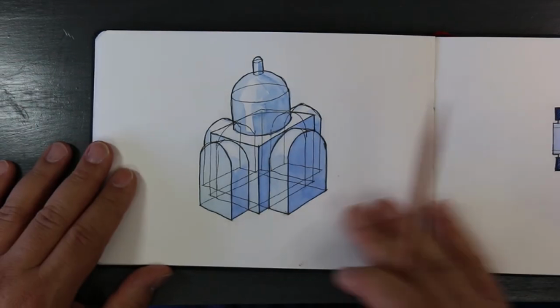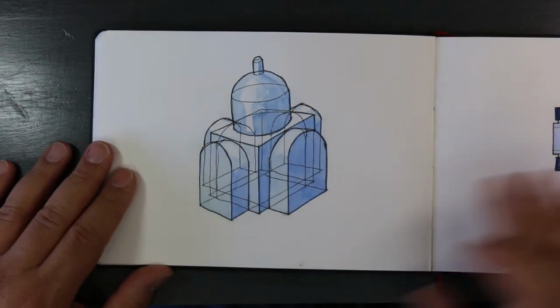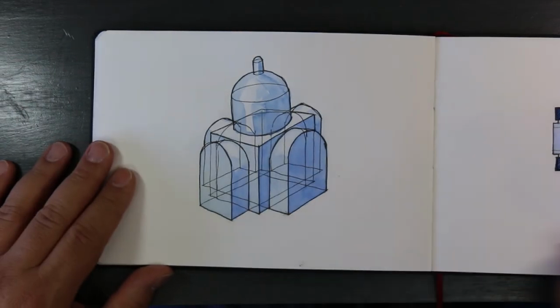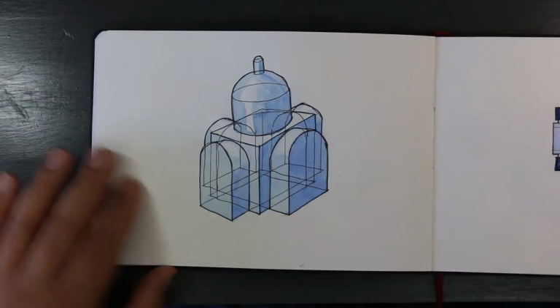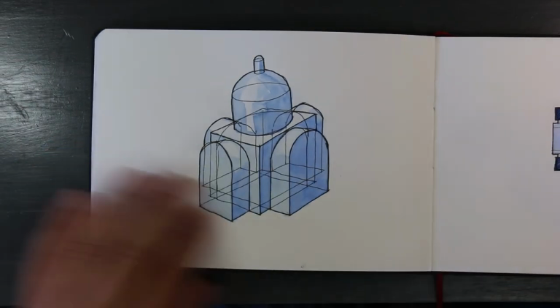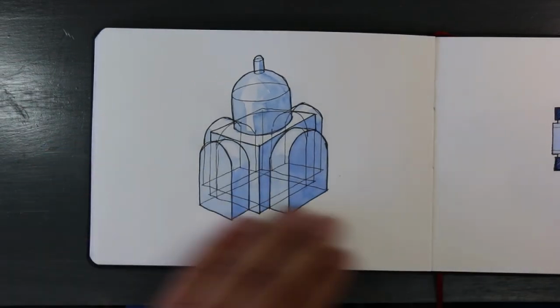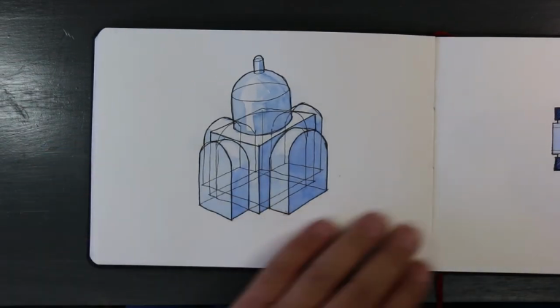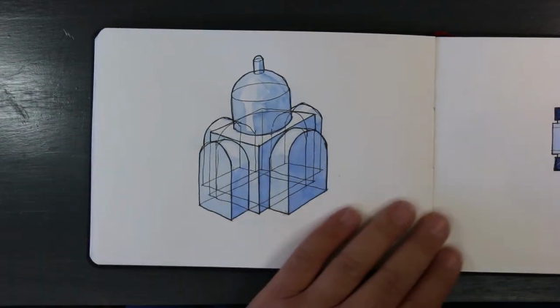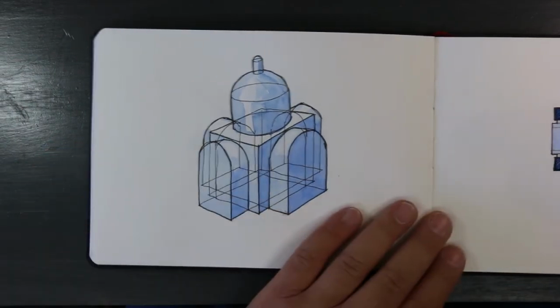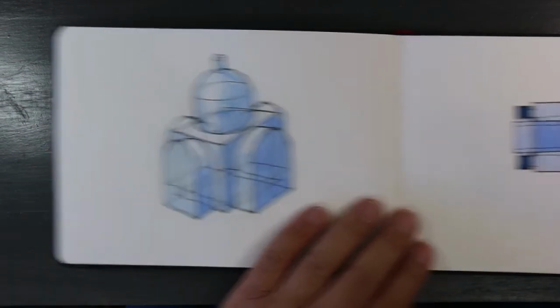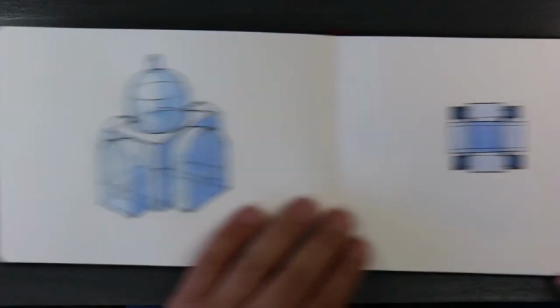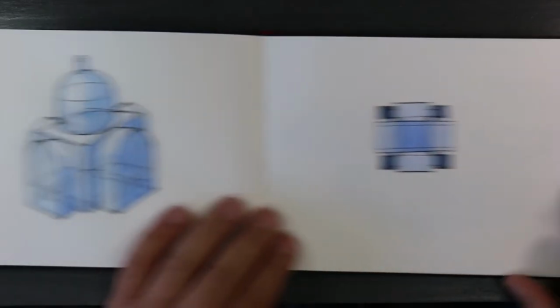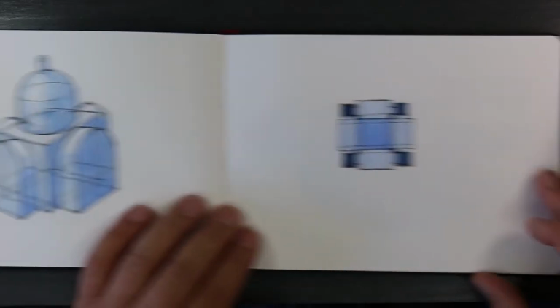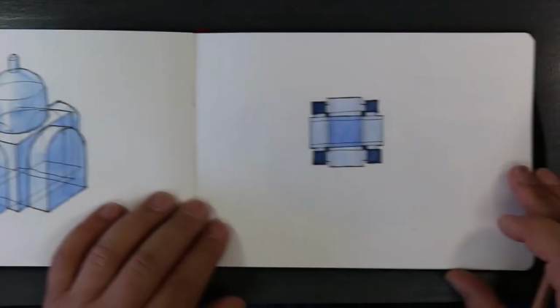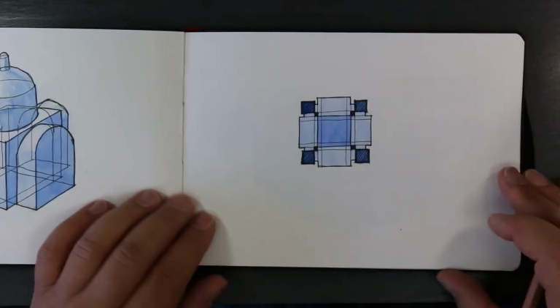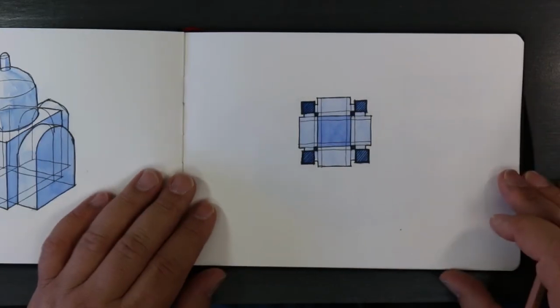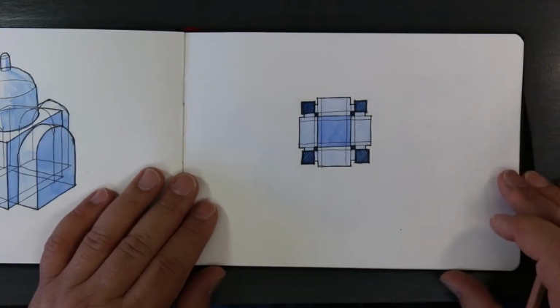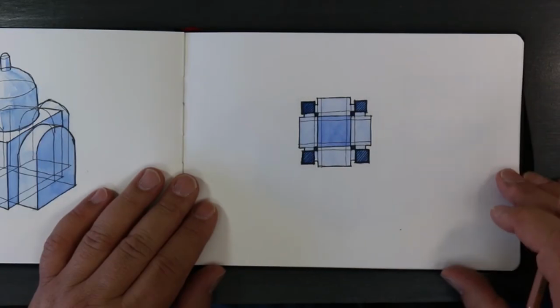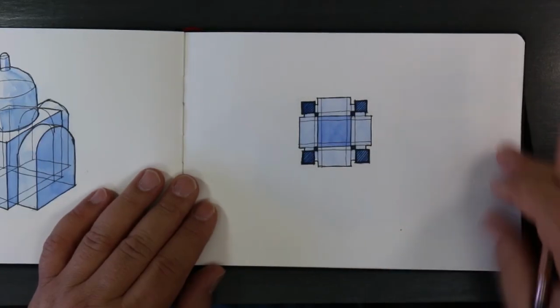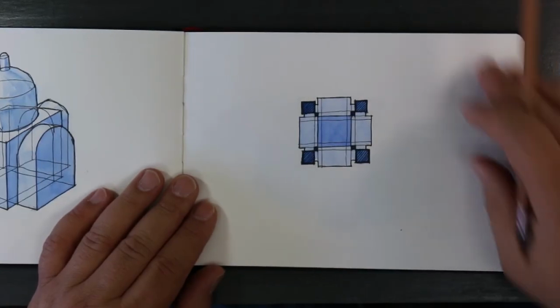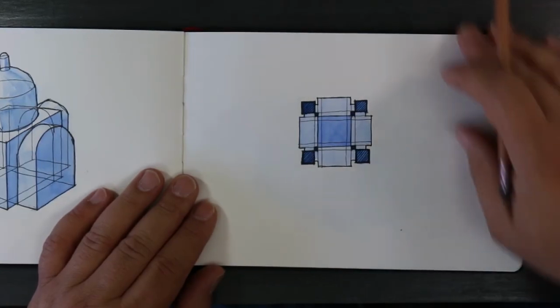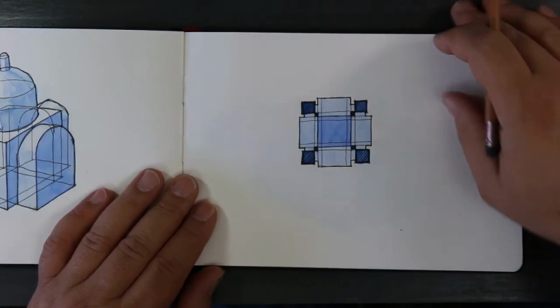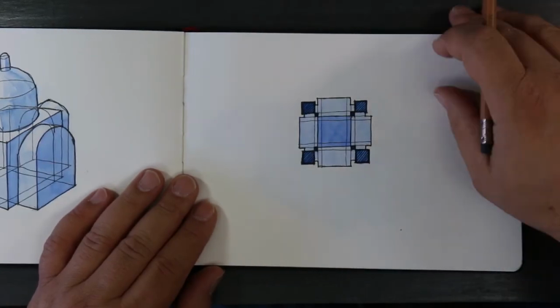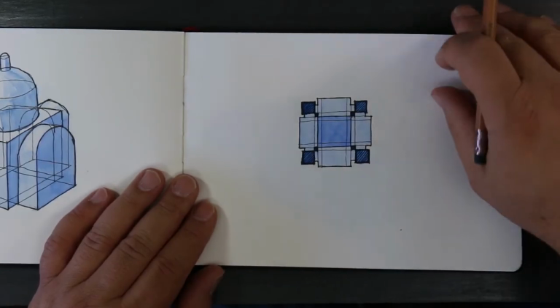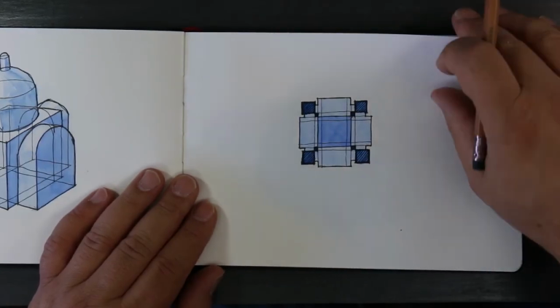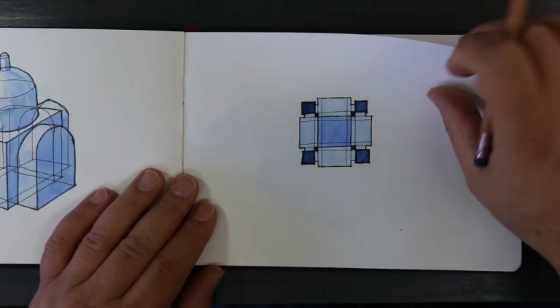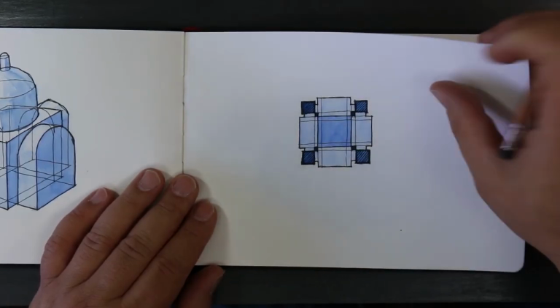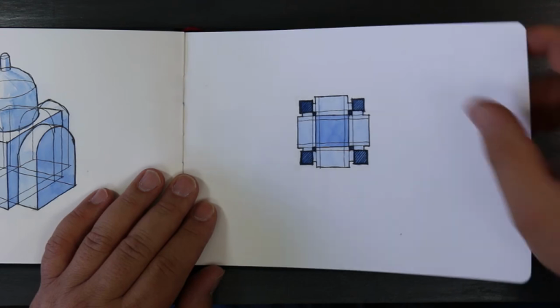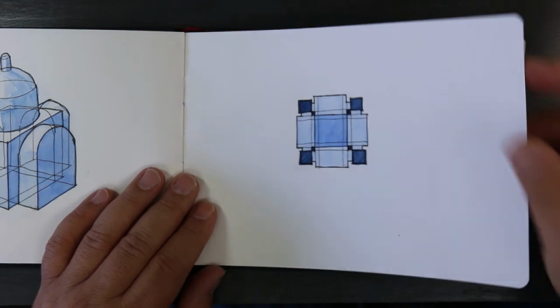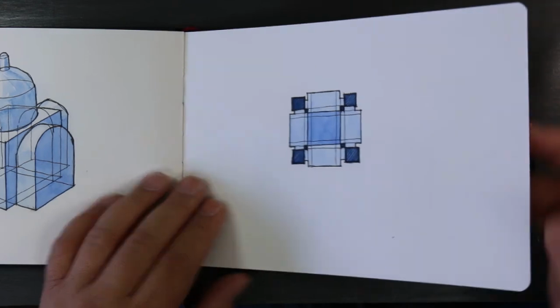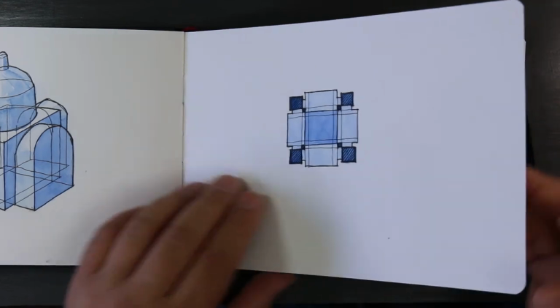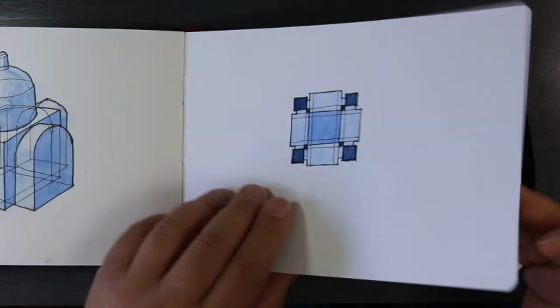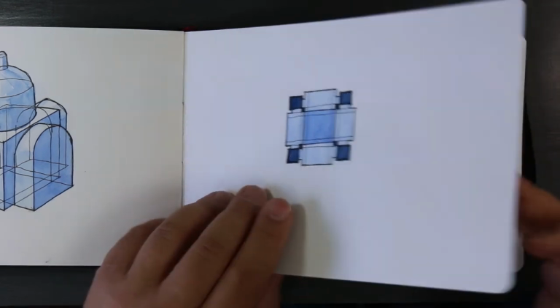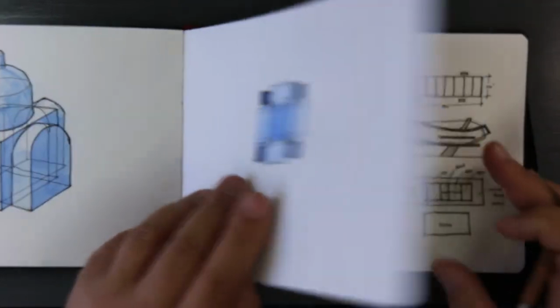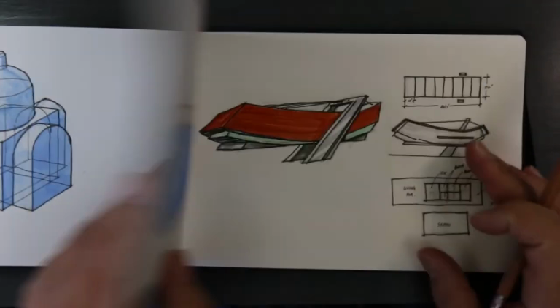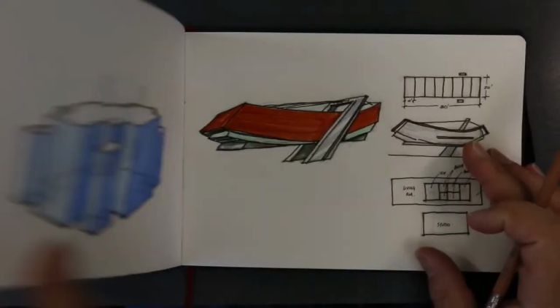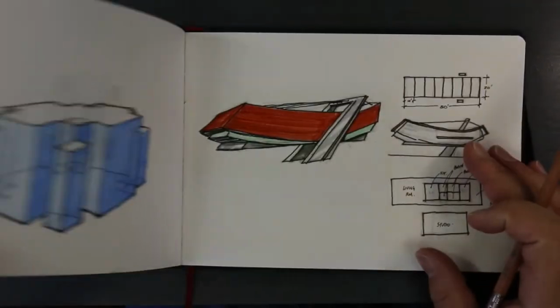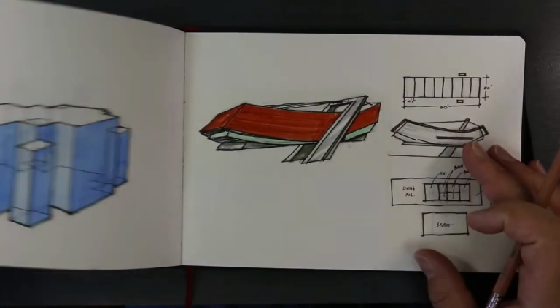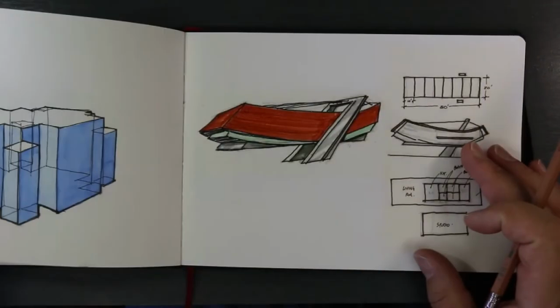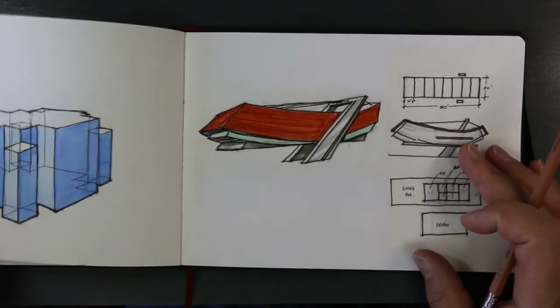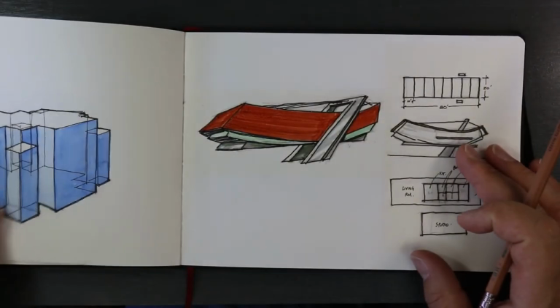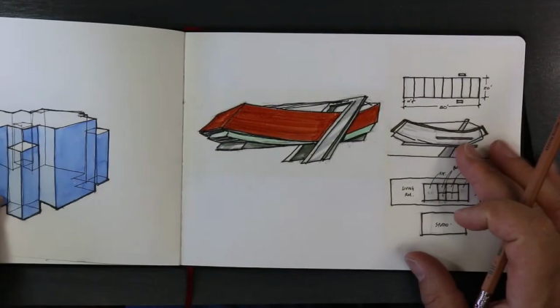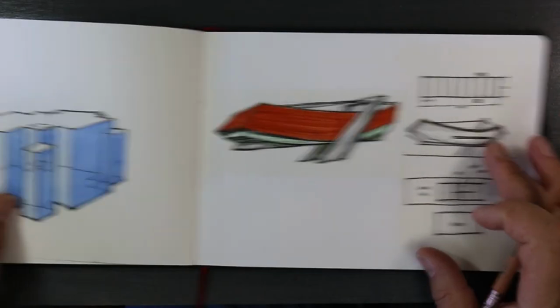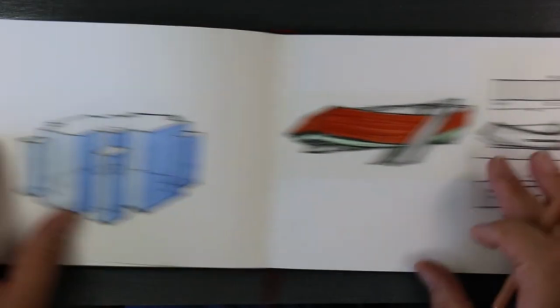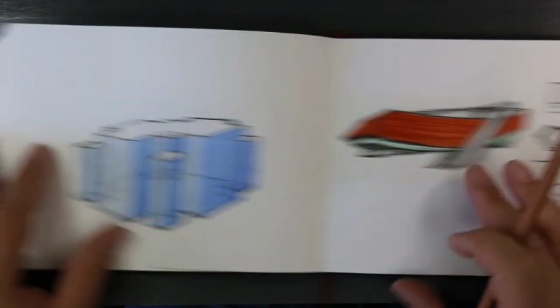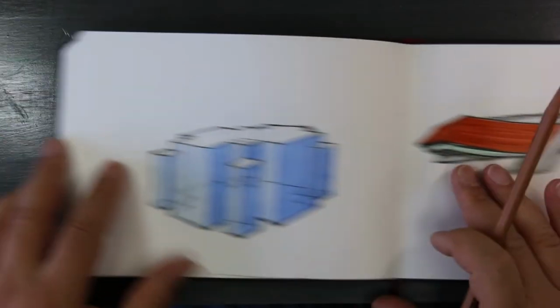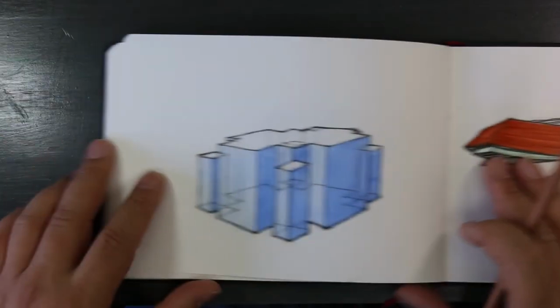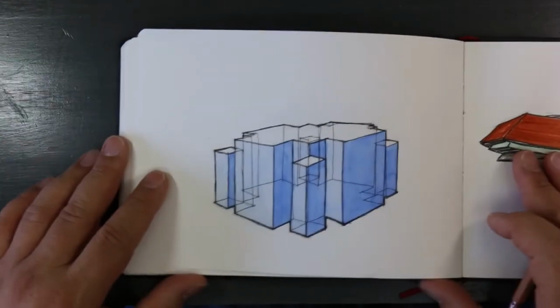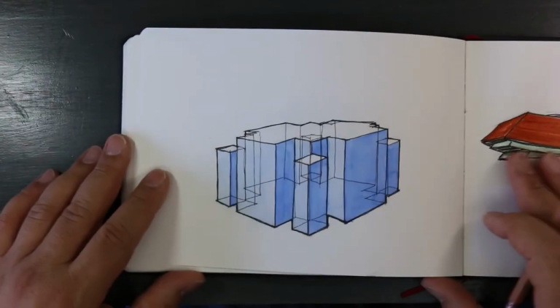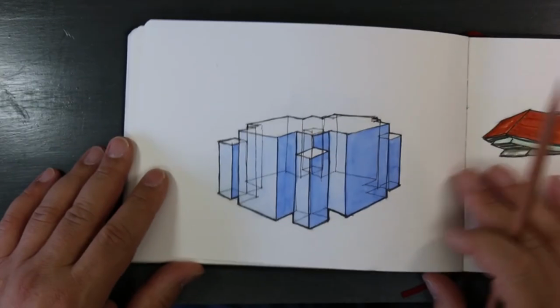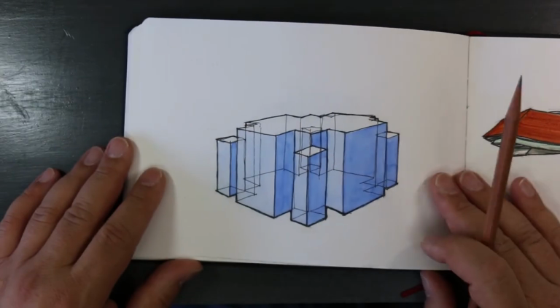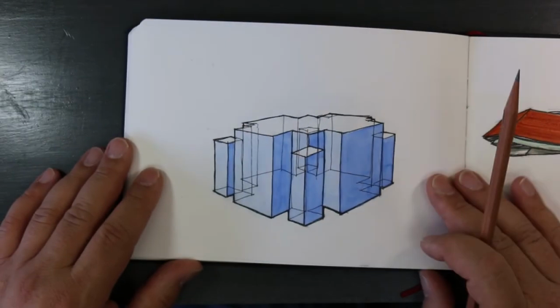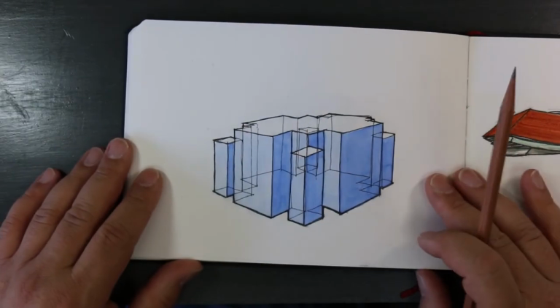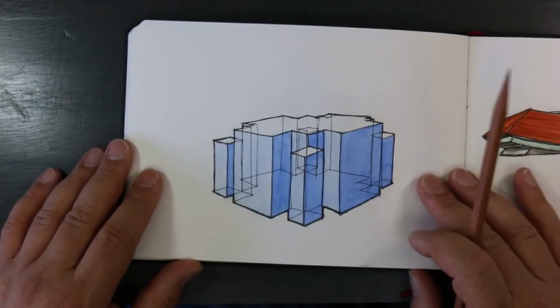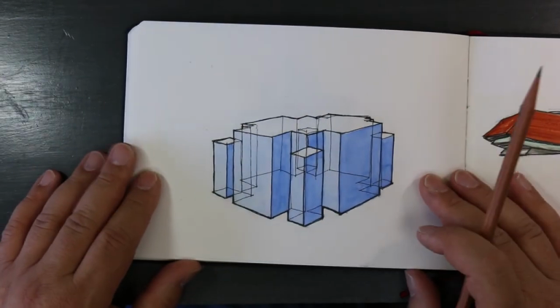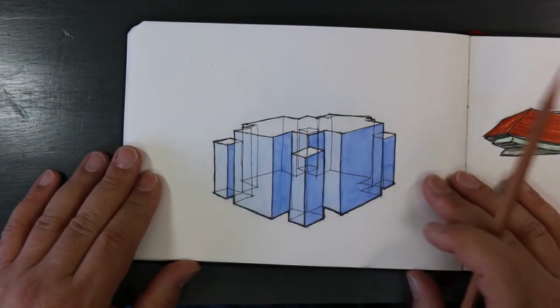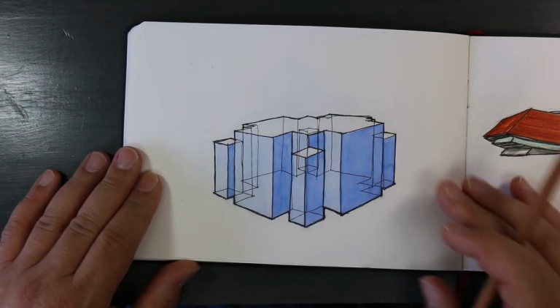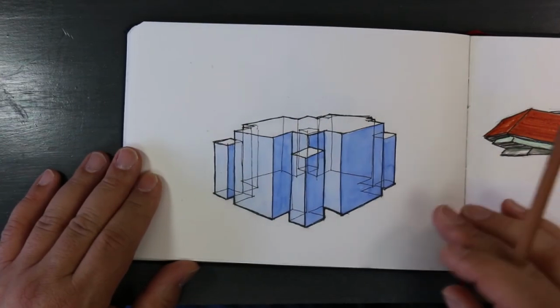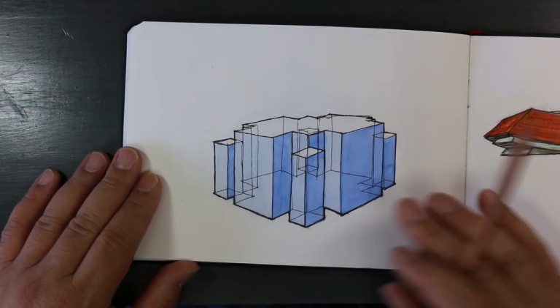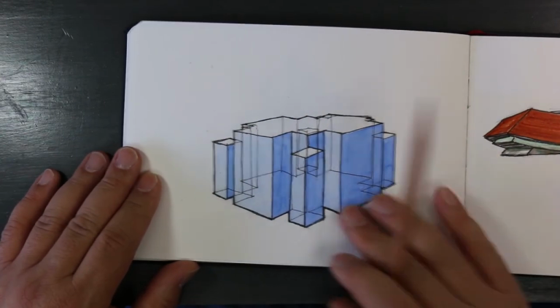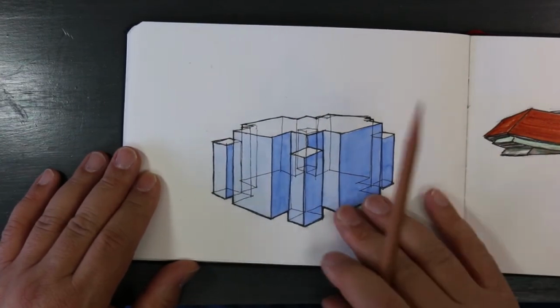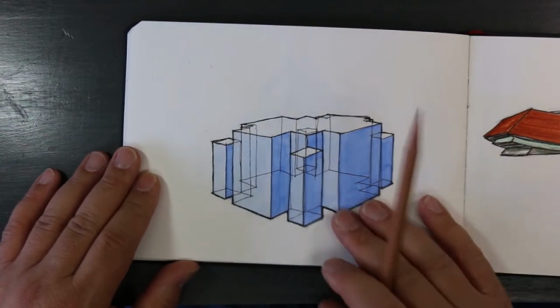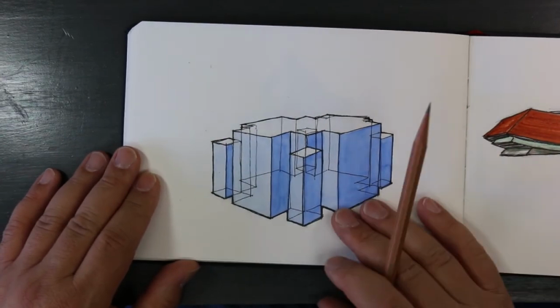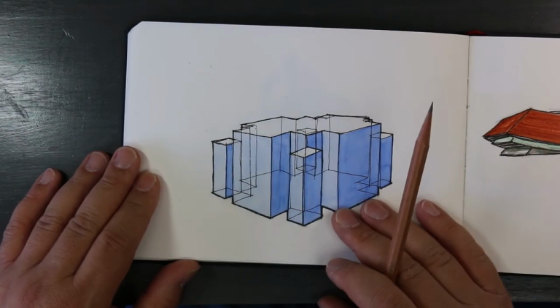This is from a video I did — you can go on and take a look at that video.